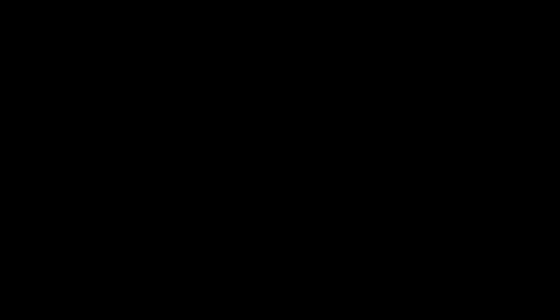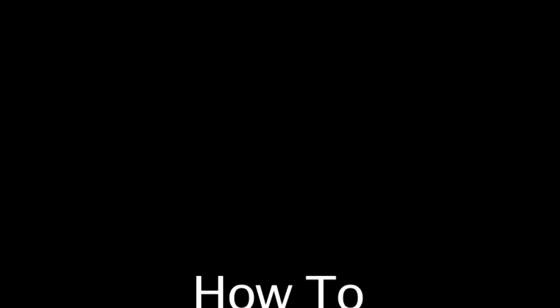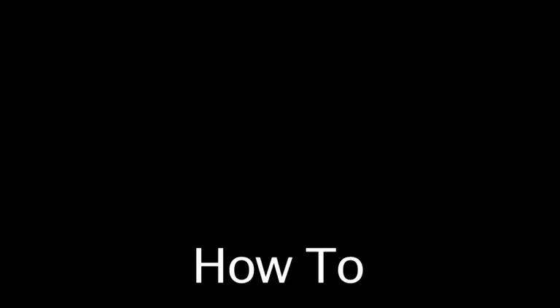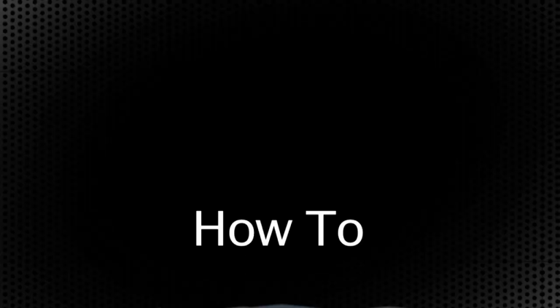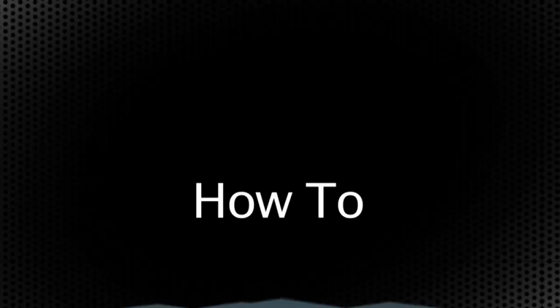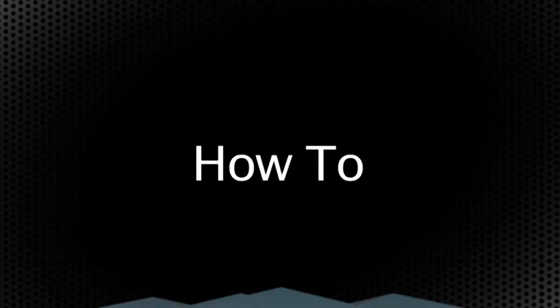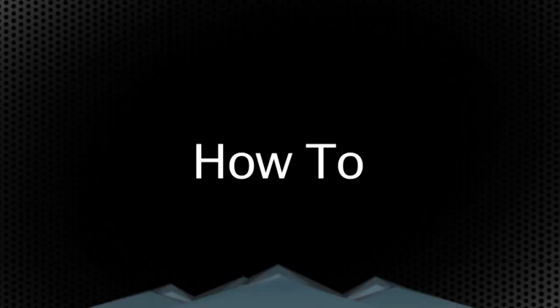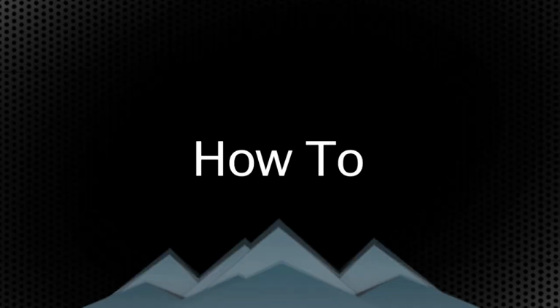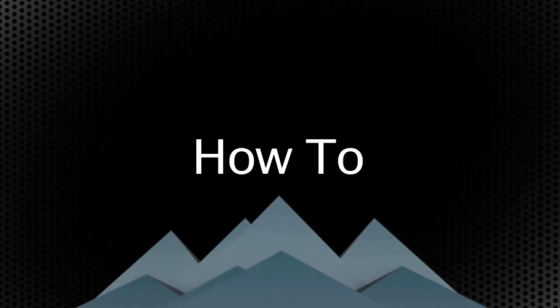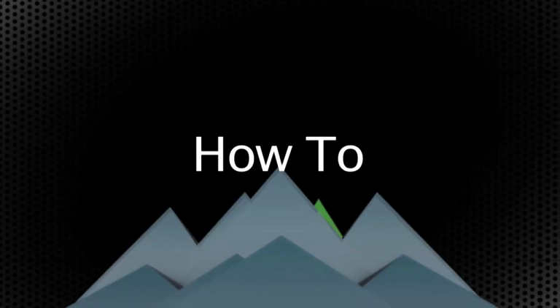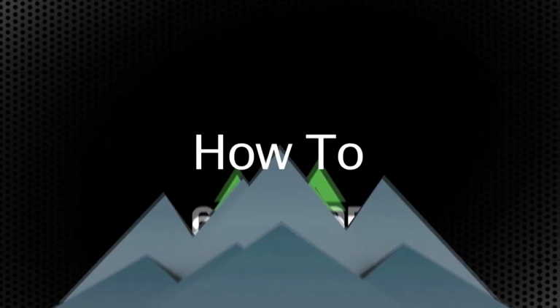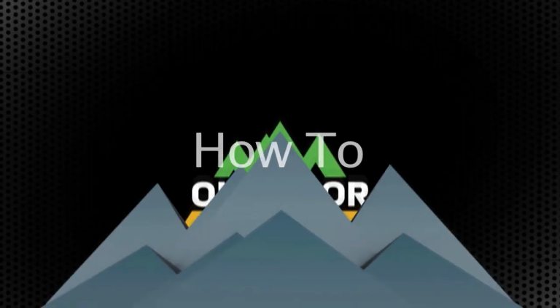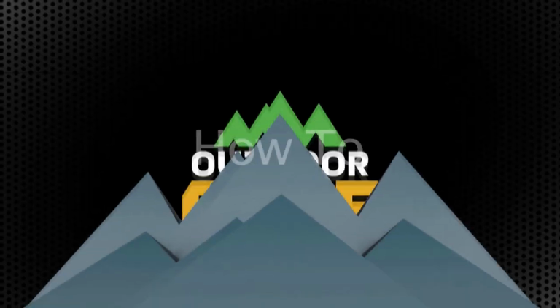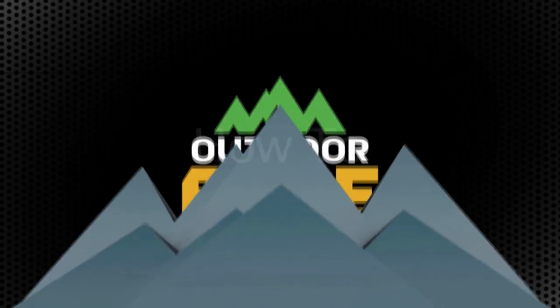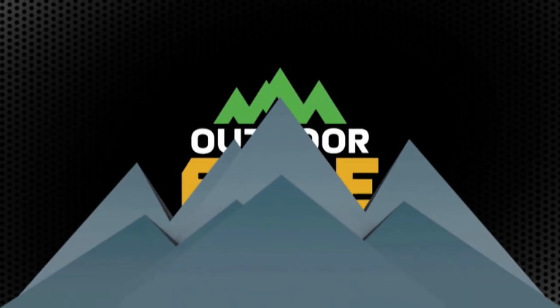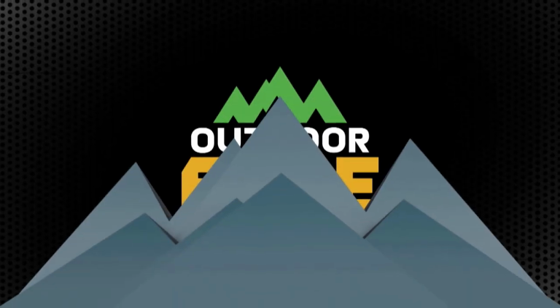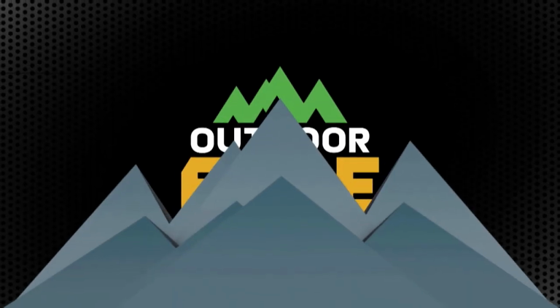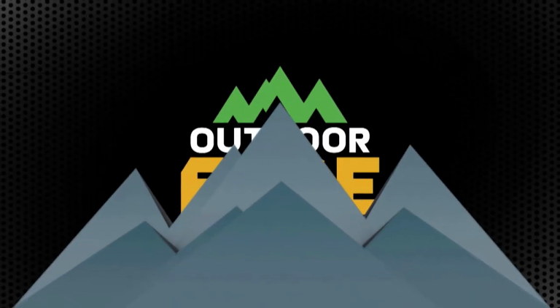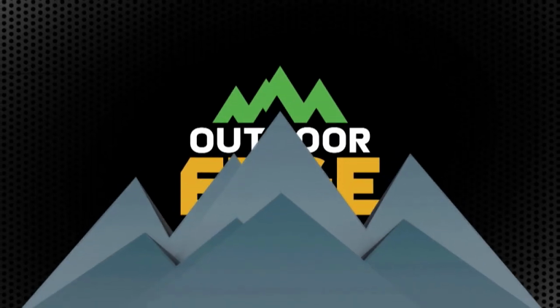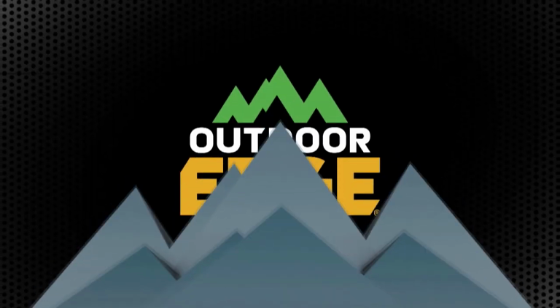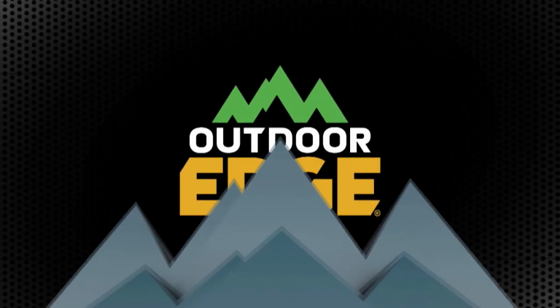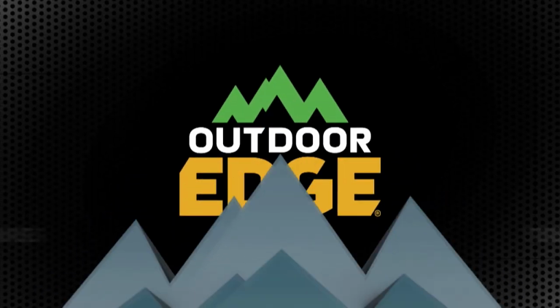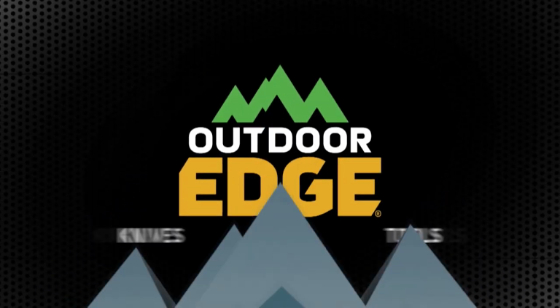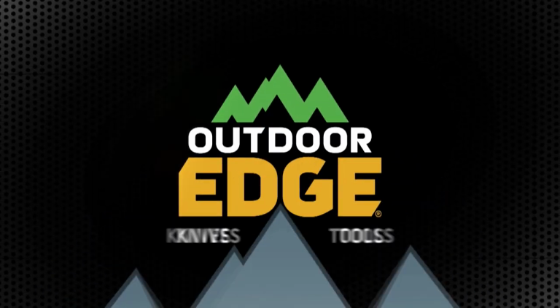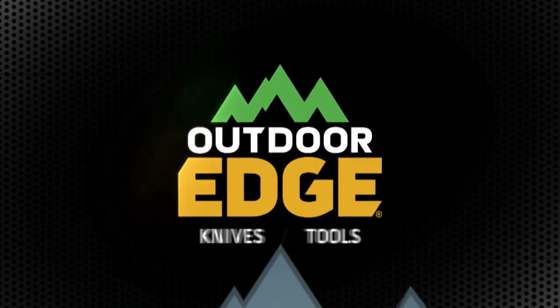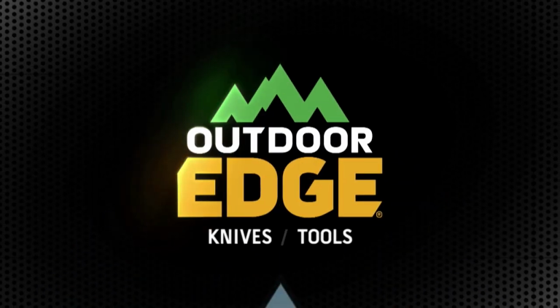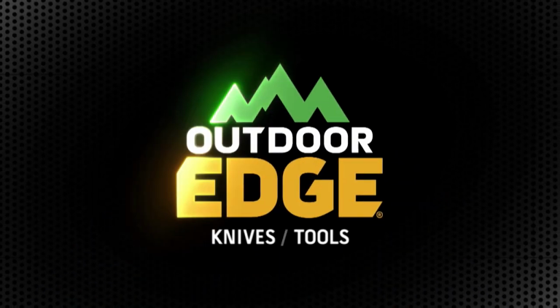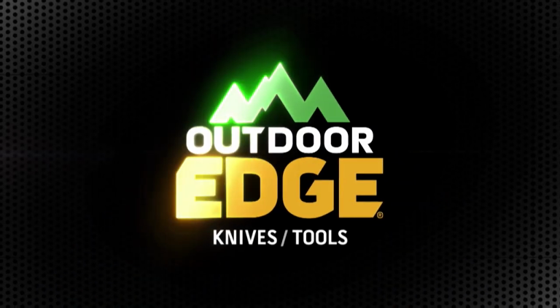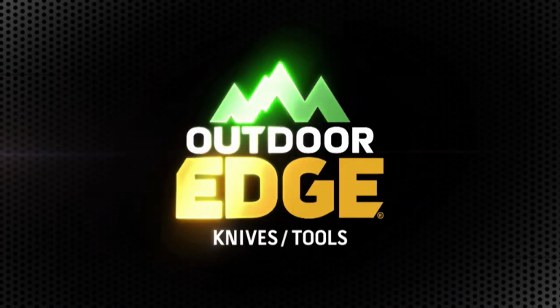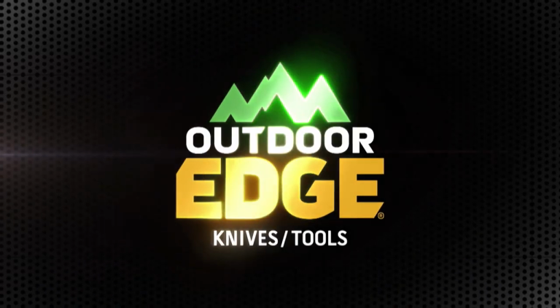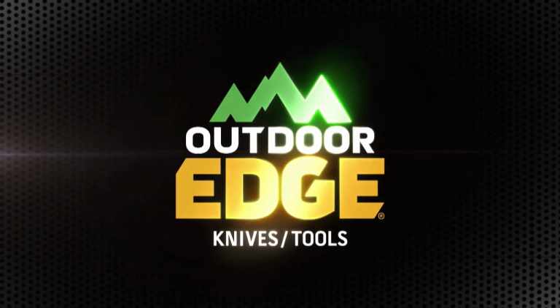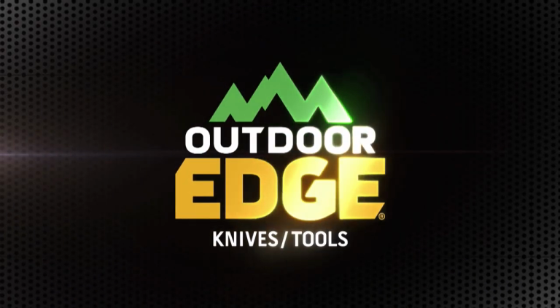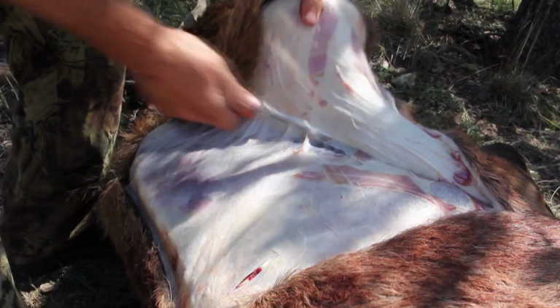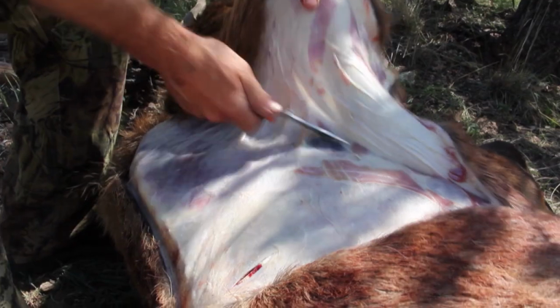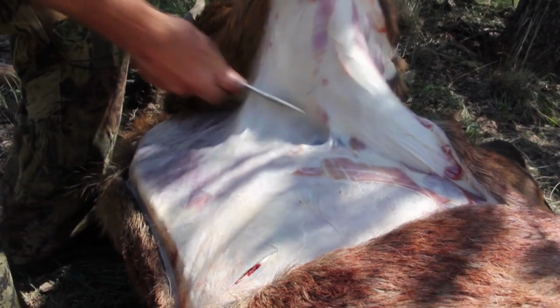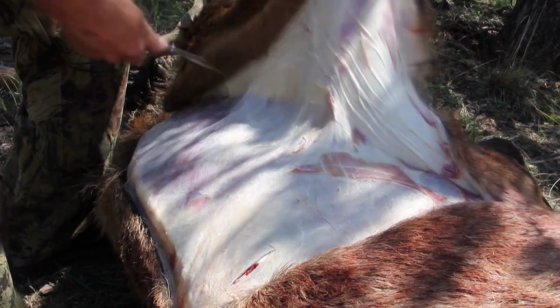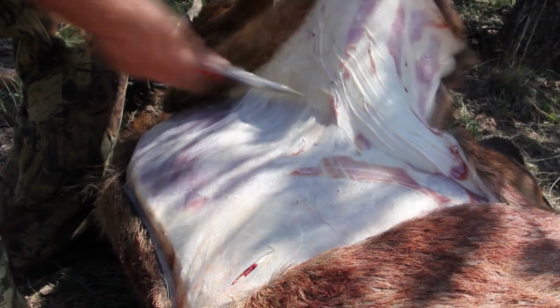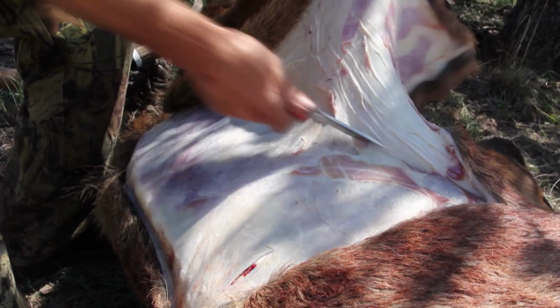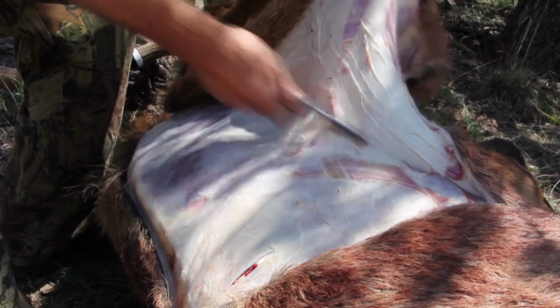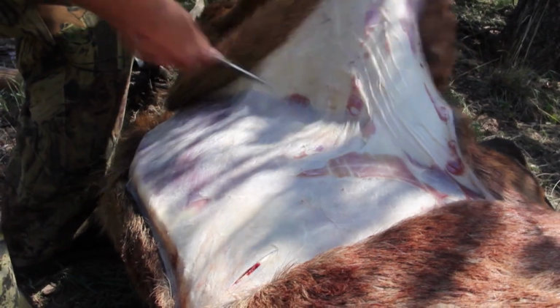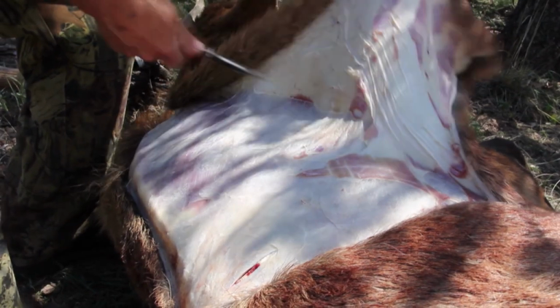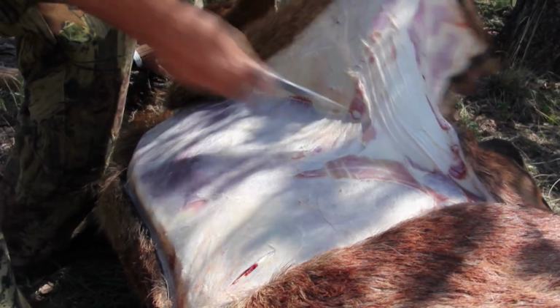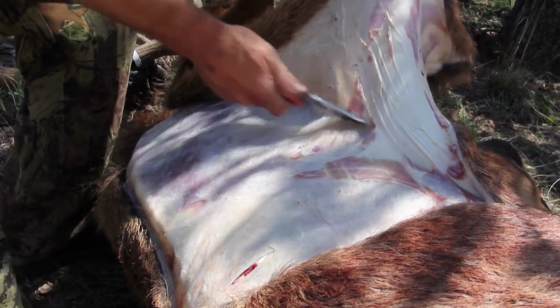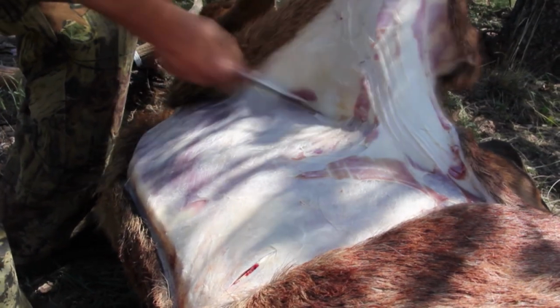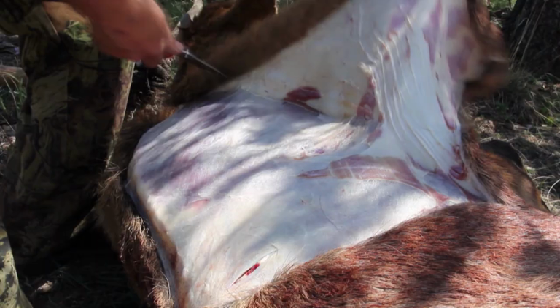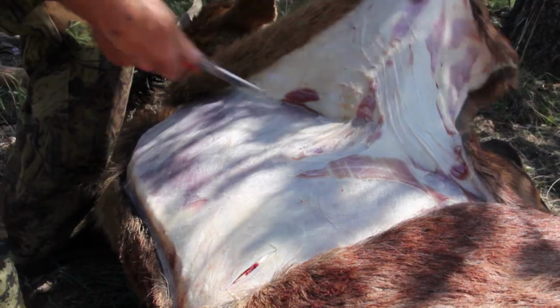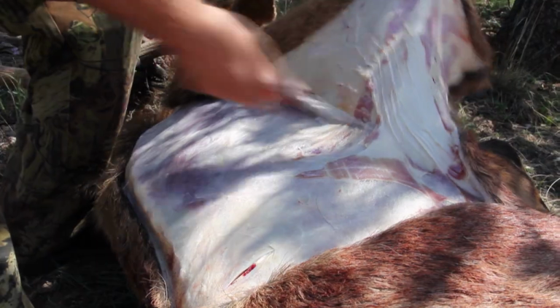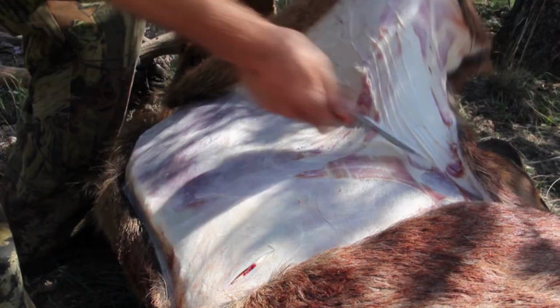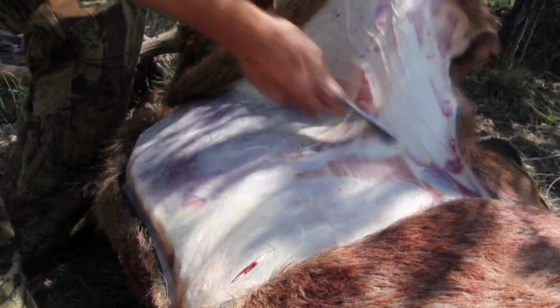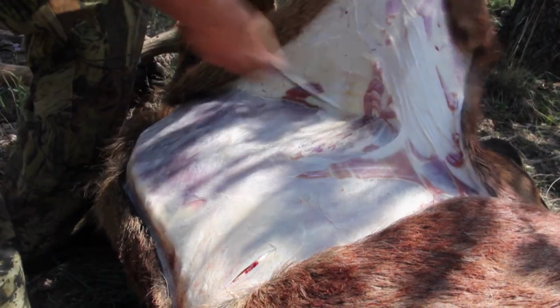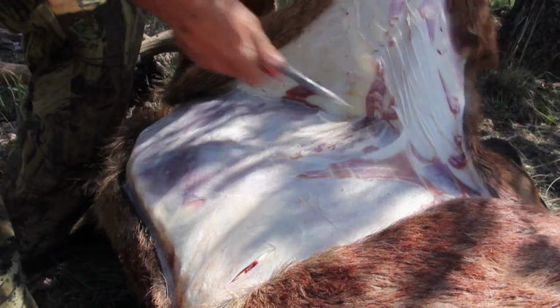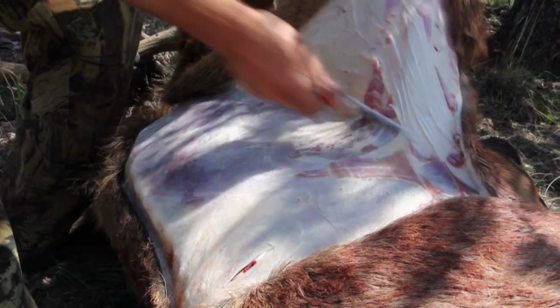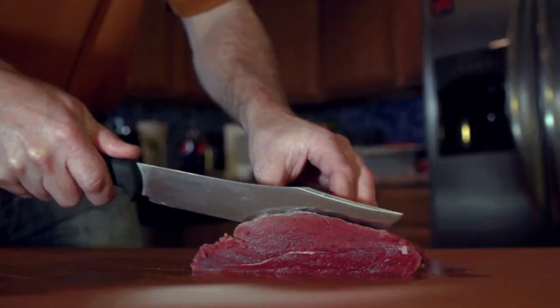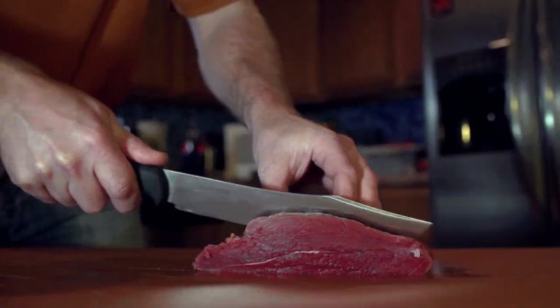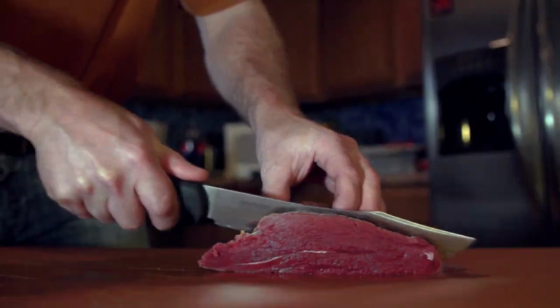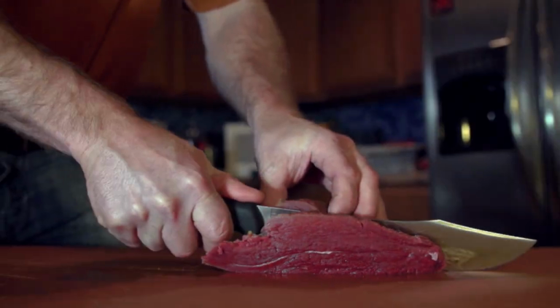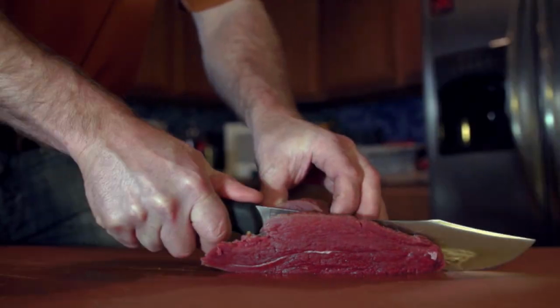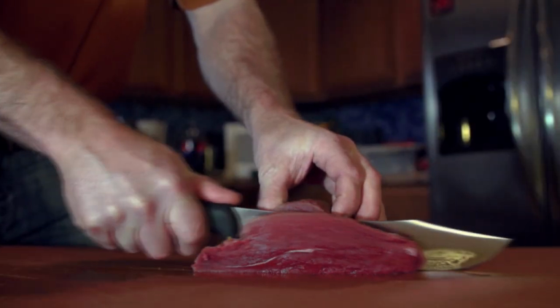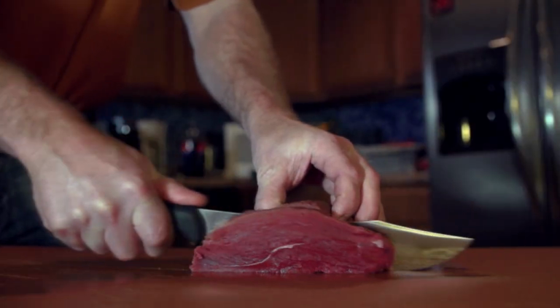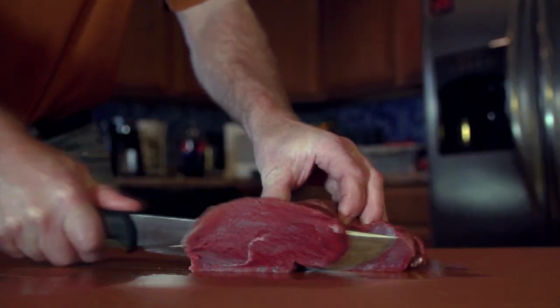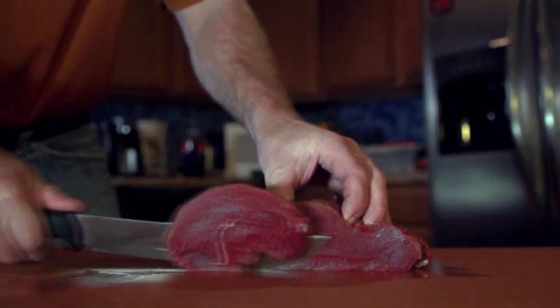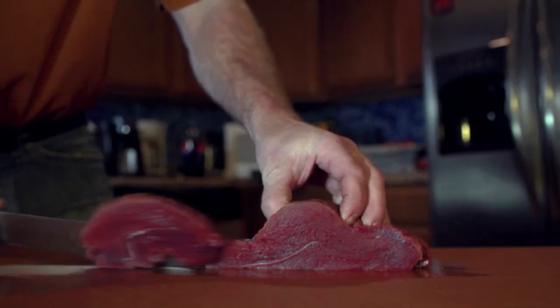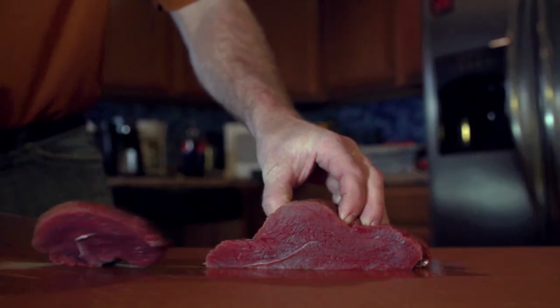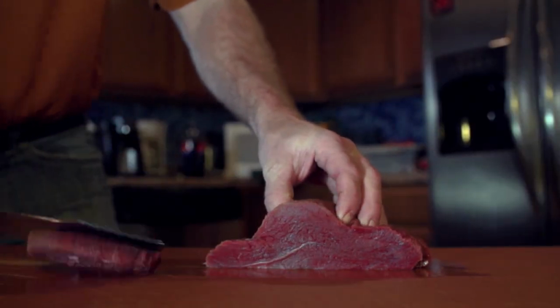Now it's time for How To, brought to you by Outer Edge Knives — Field Proven and Razor Sharp to get the job done fast.